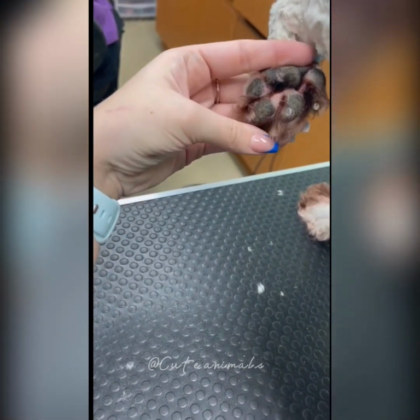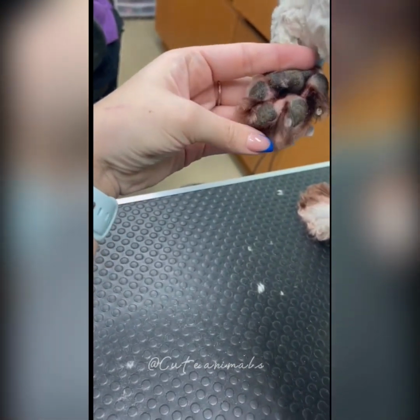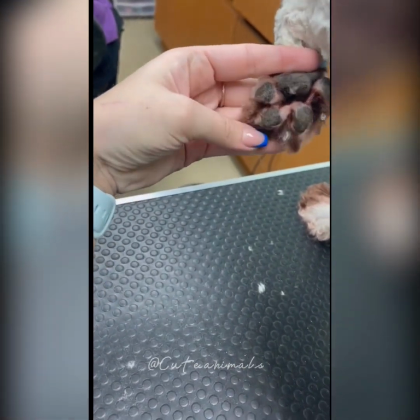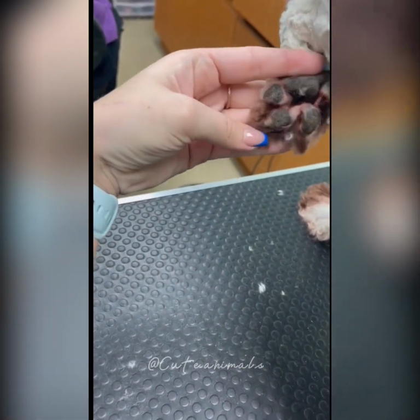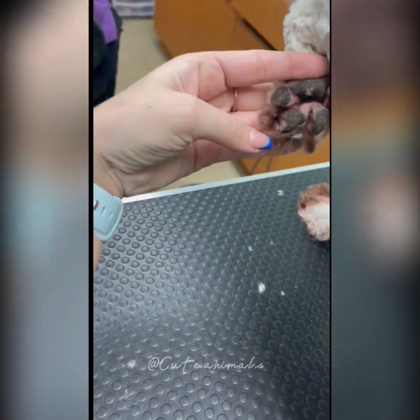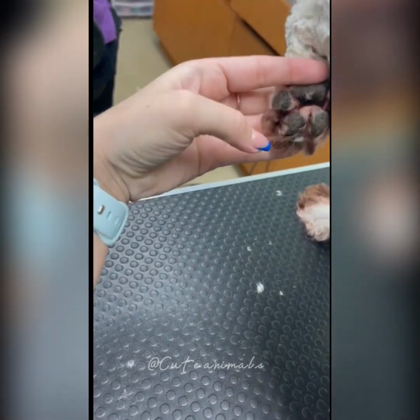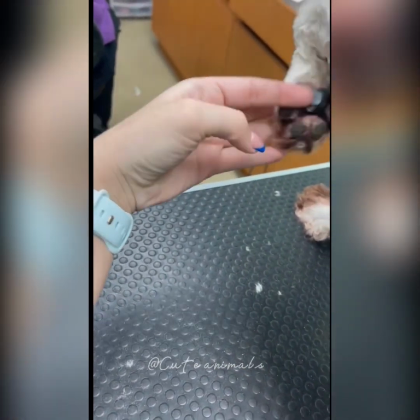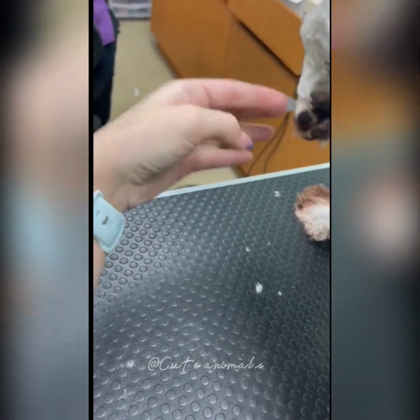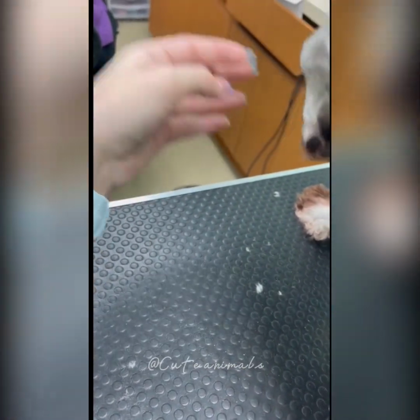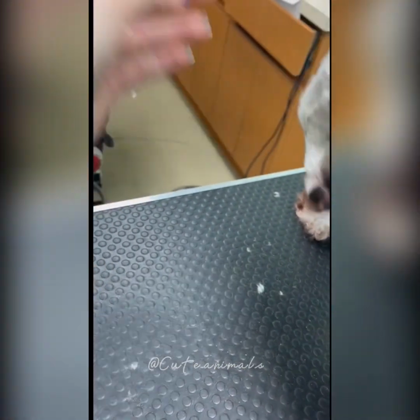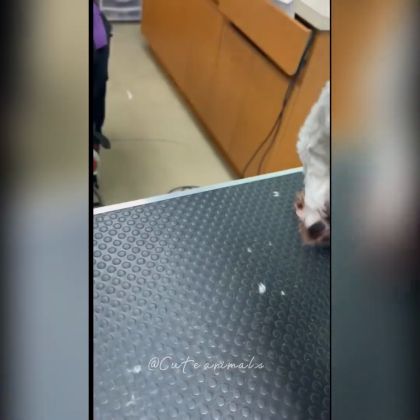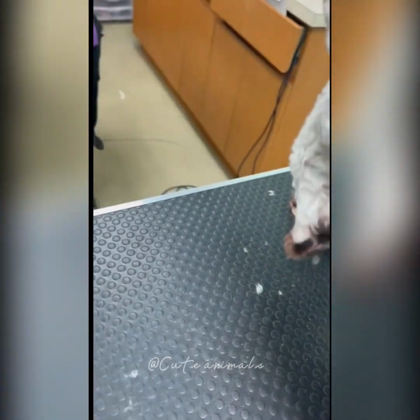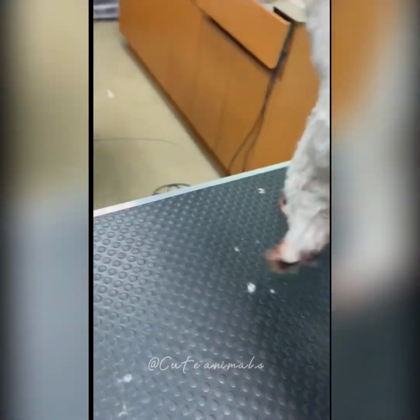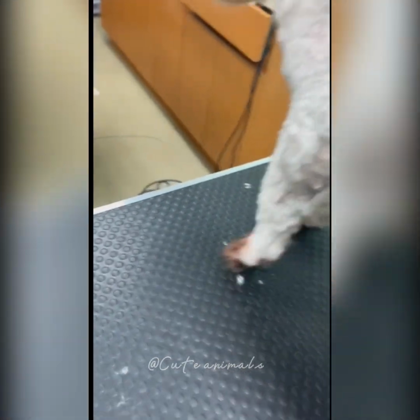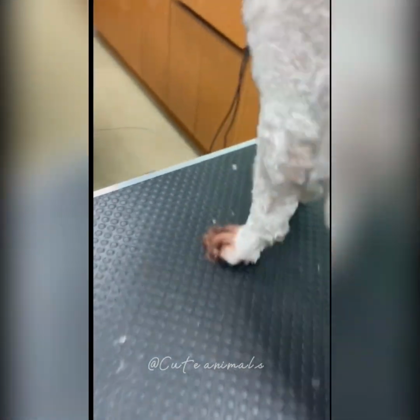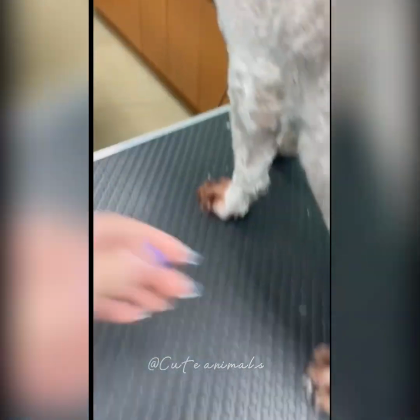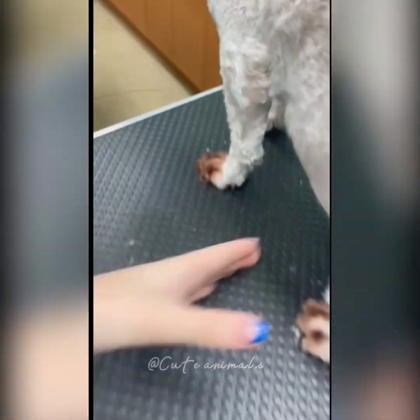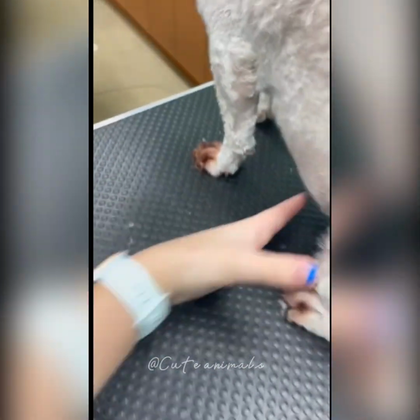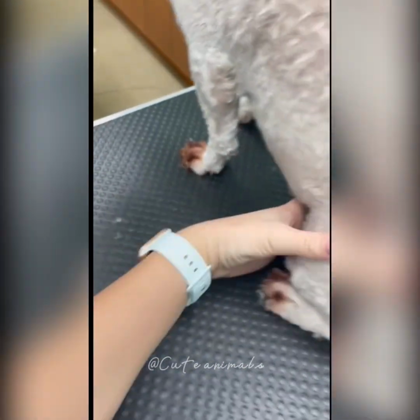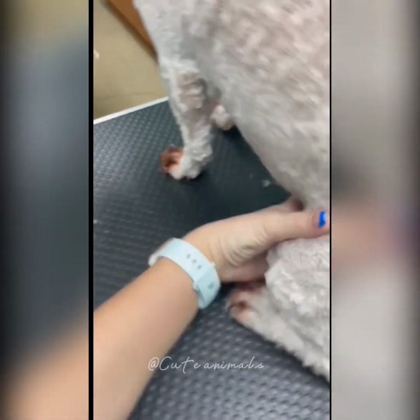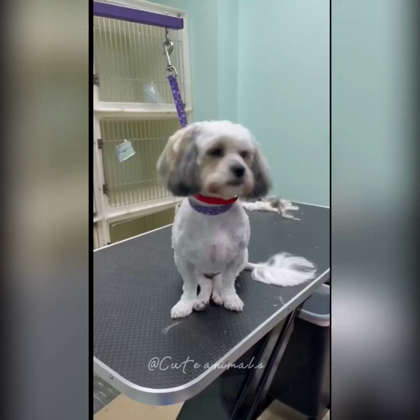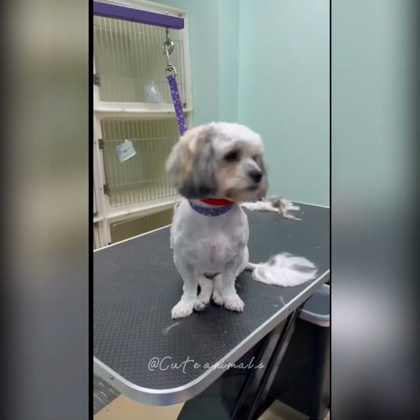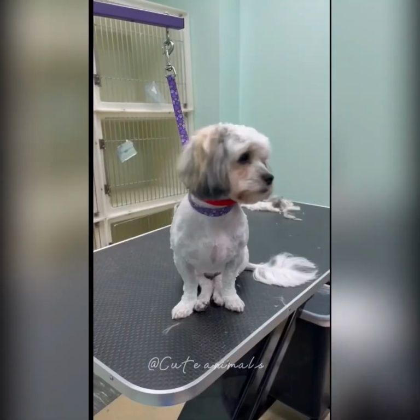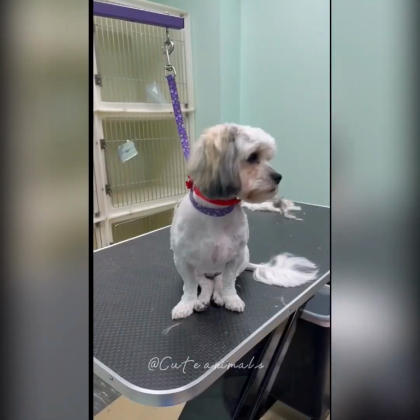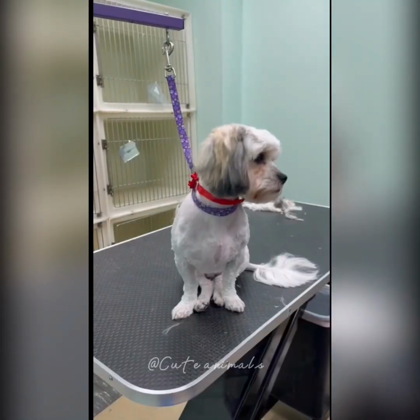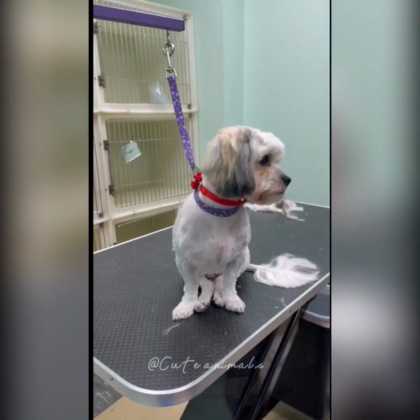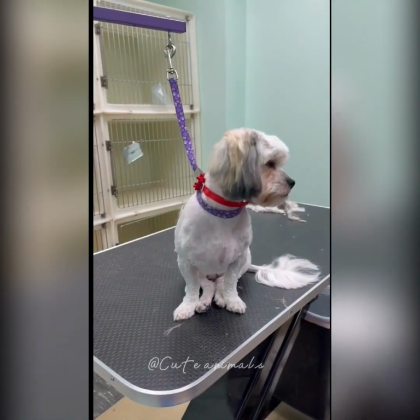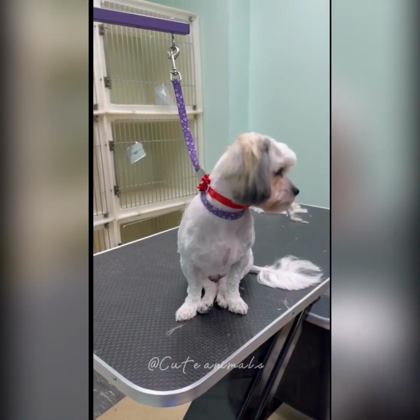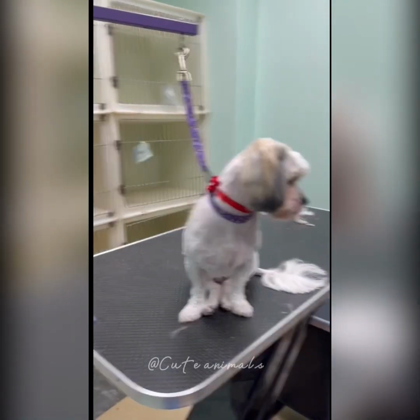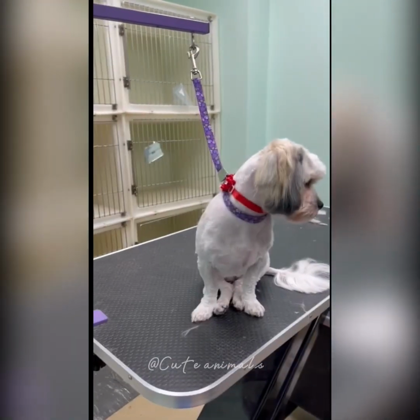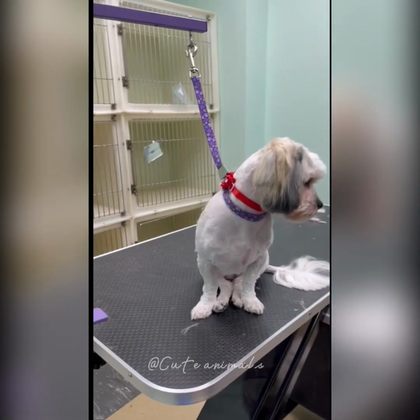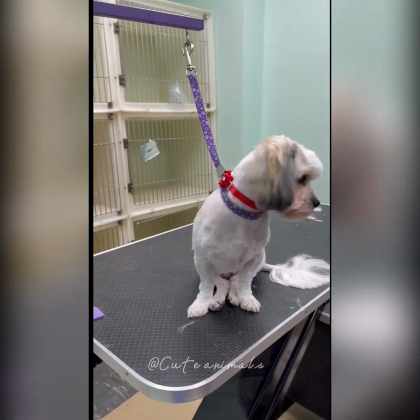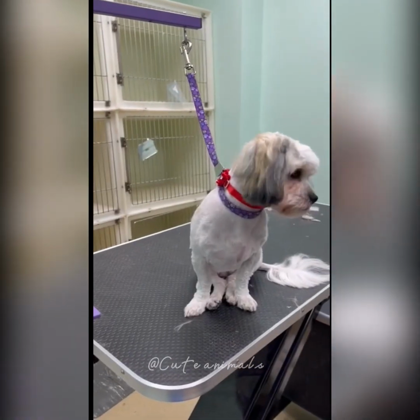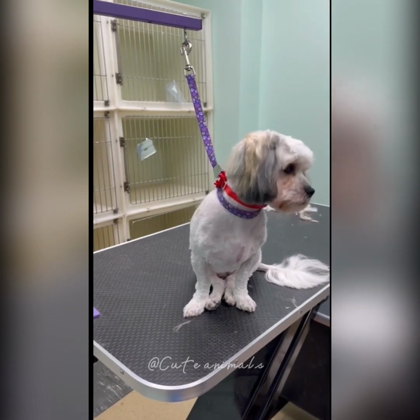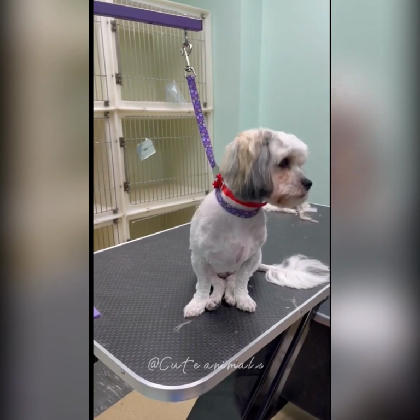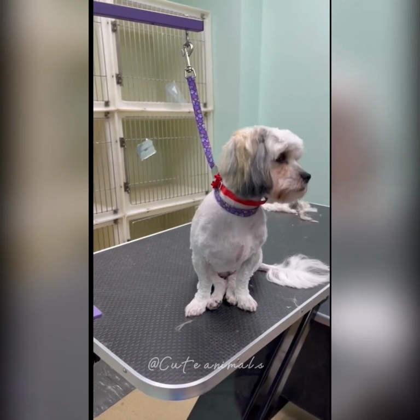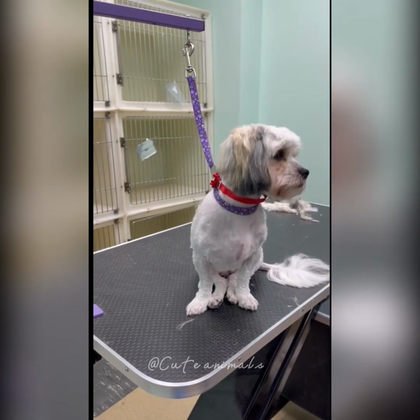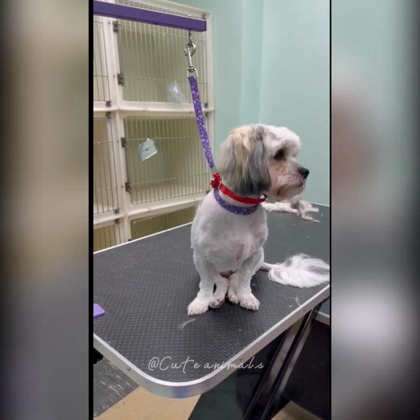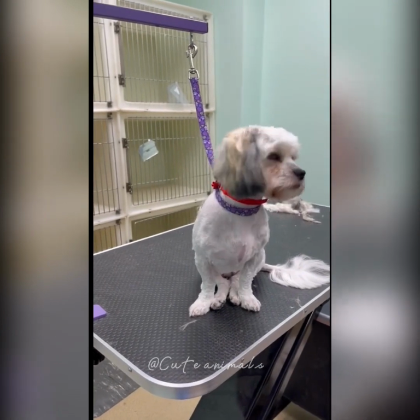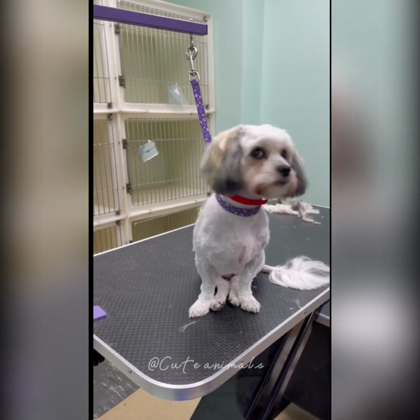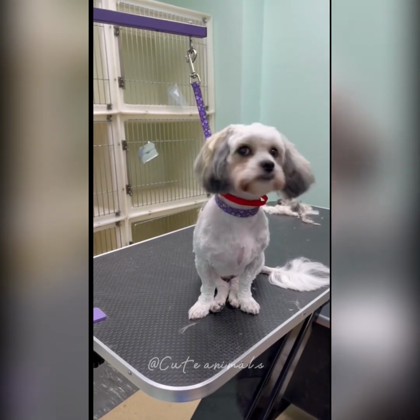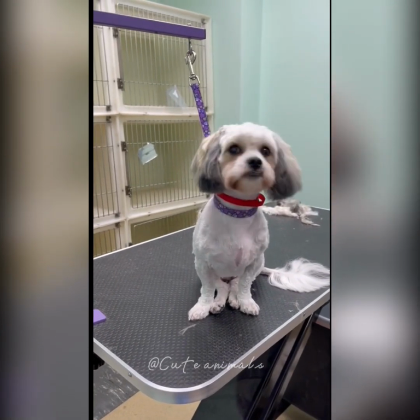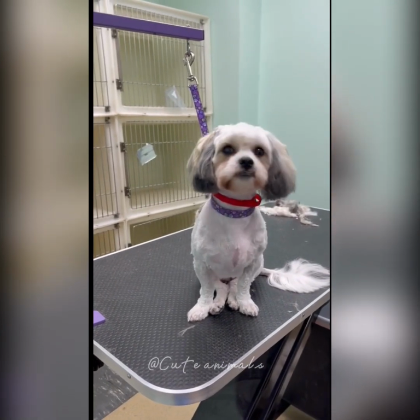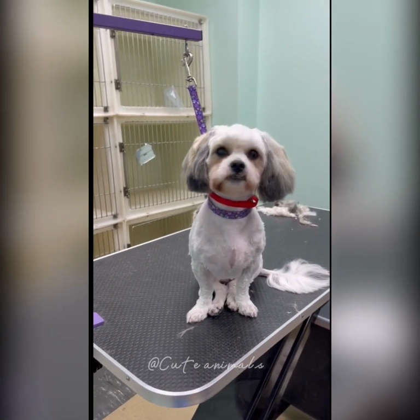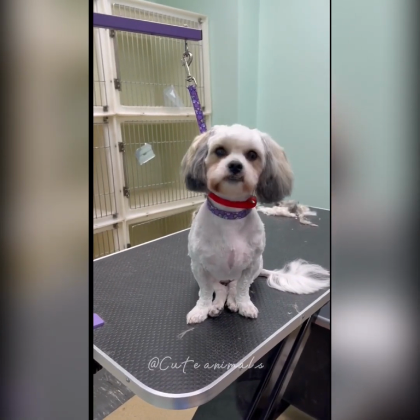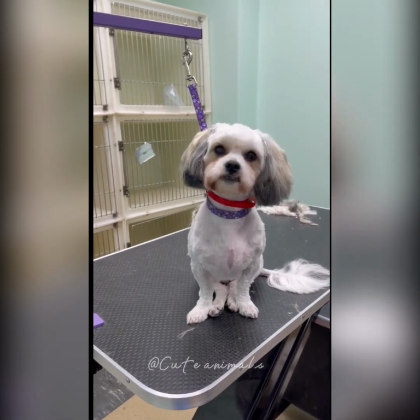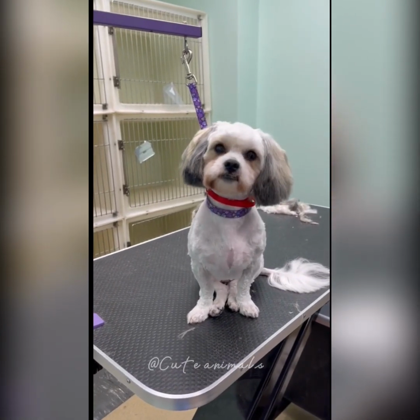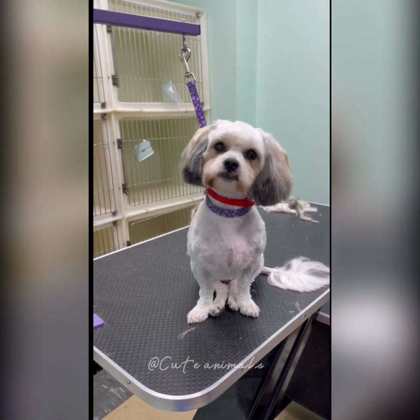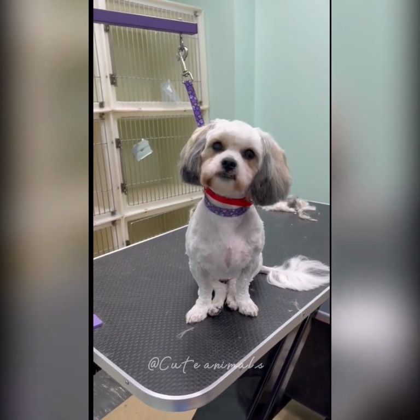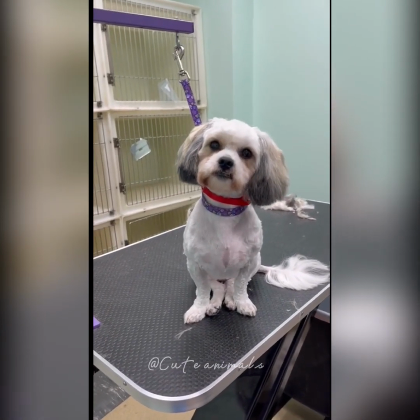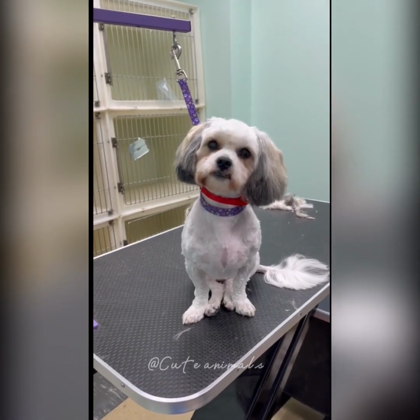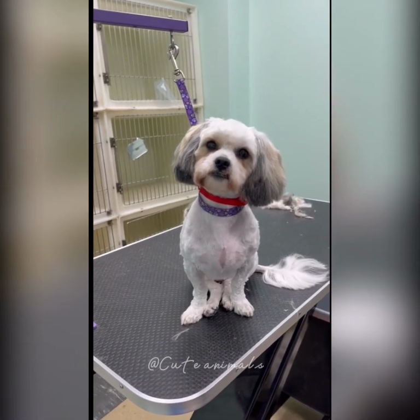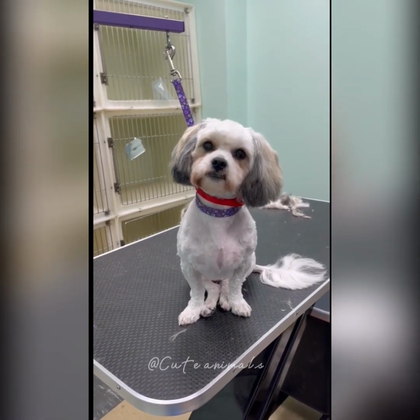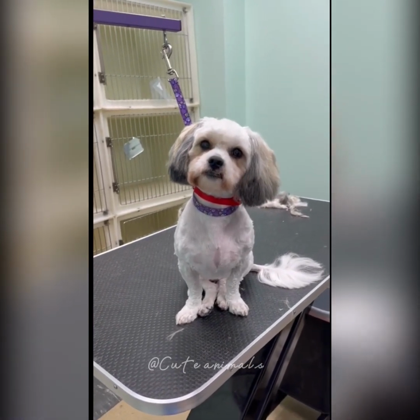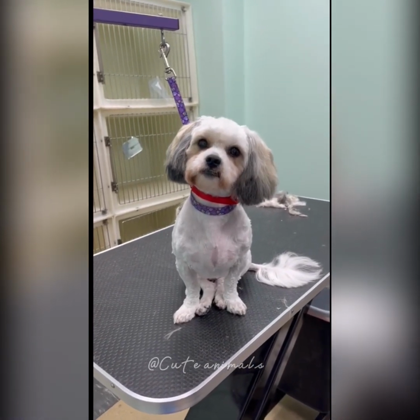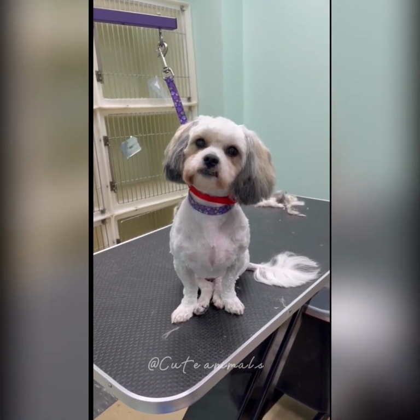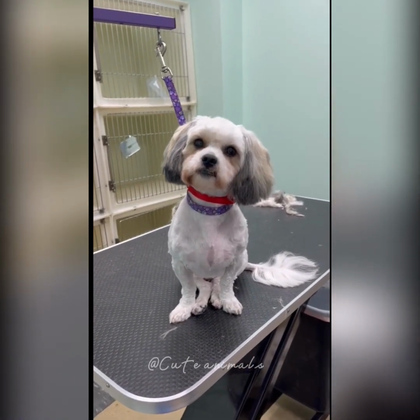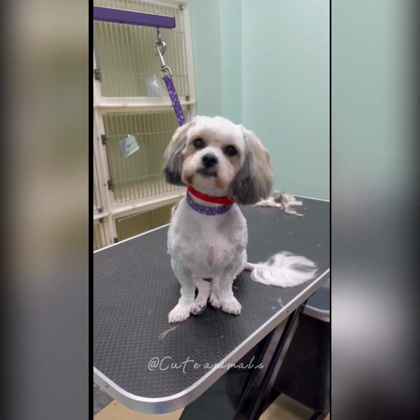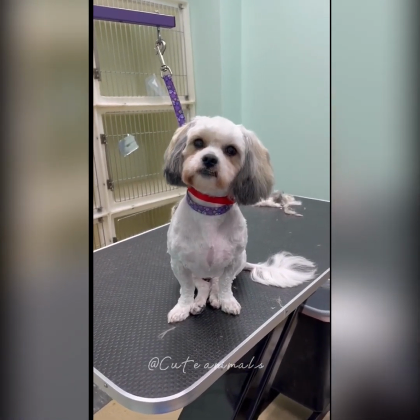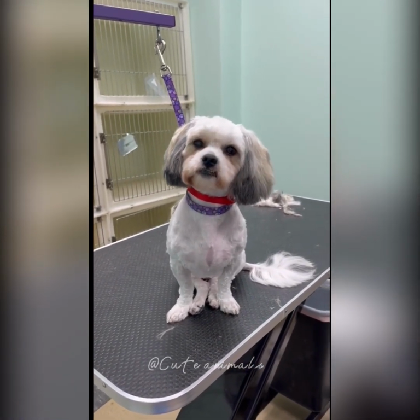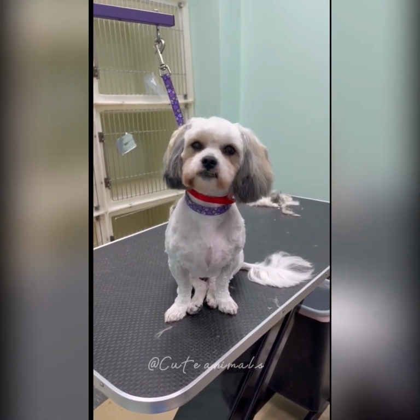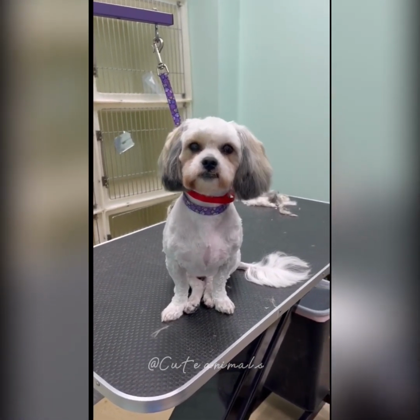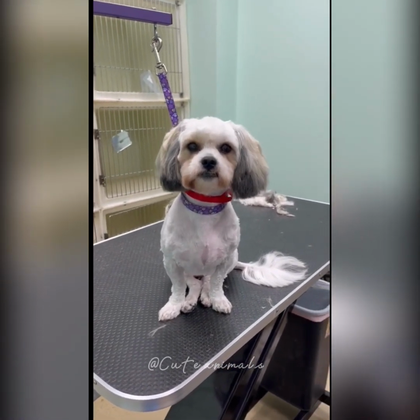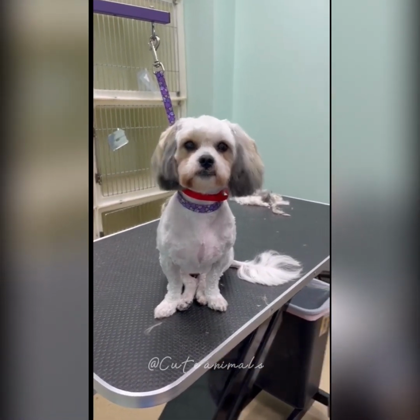This is called pododermatitis, by the way — an allergy to the feet. Here's the first dog again, all finished. I was able to save the face and make him look cute.